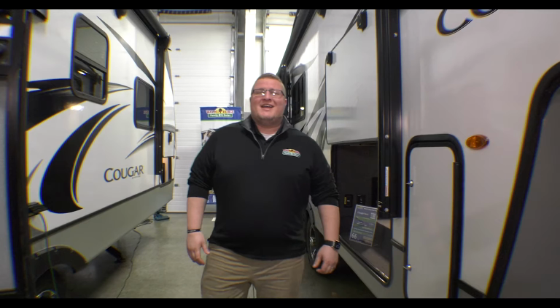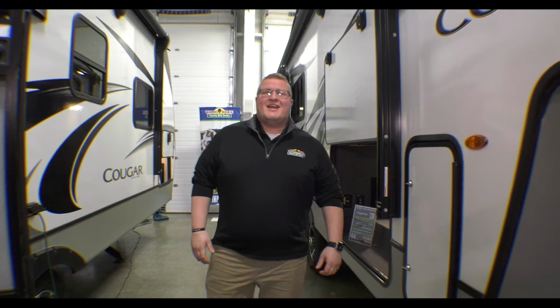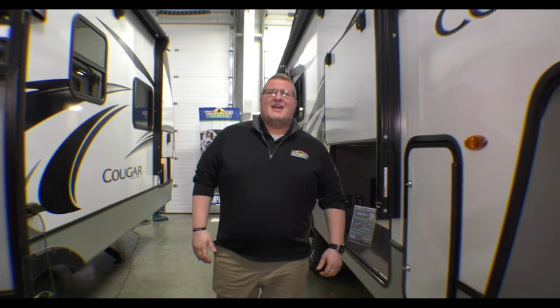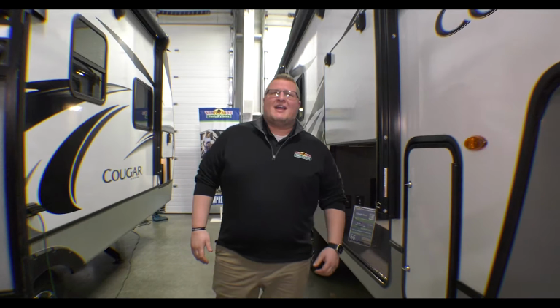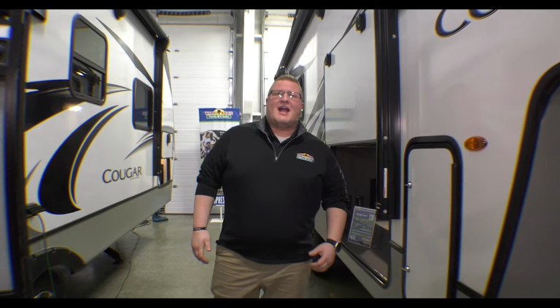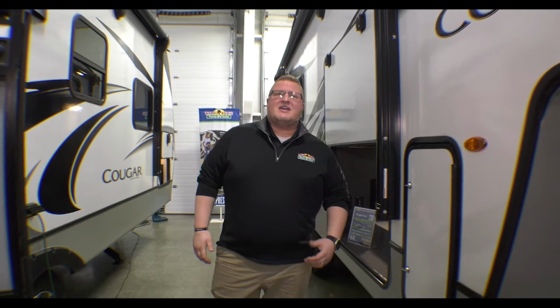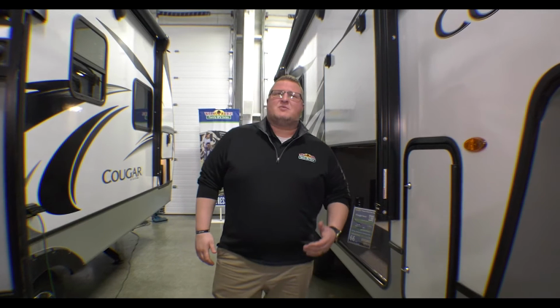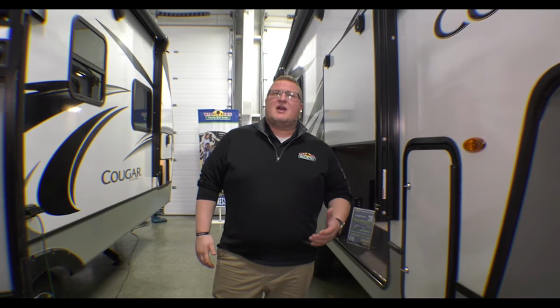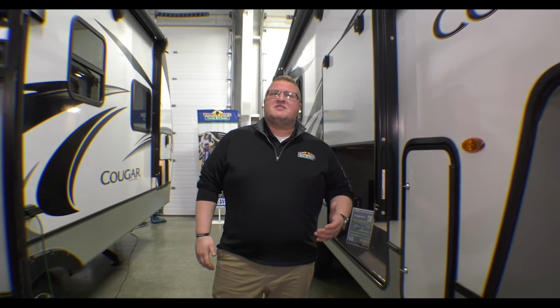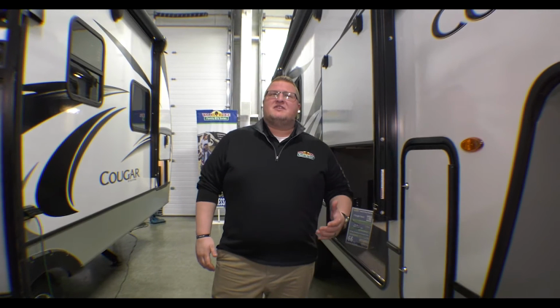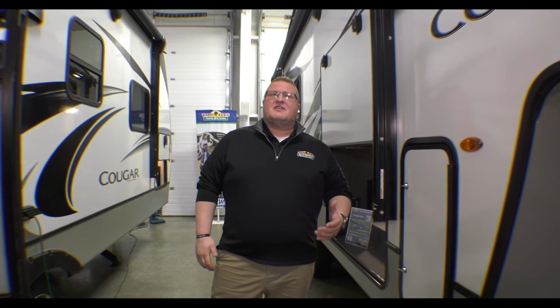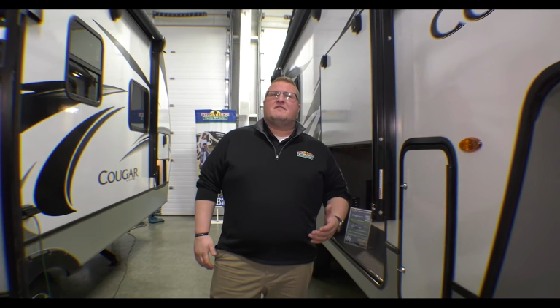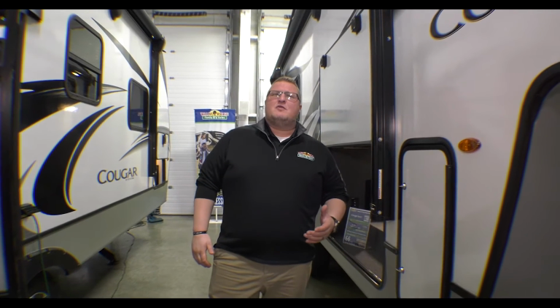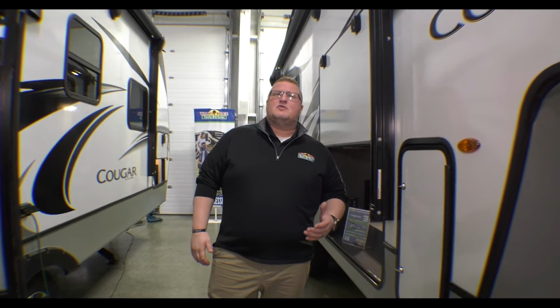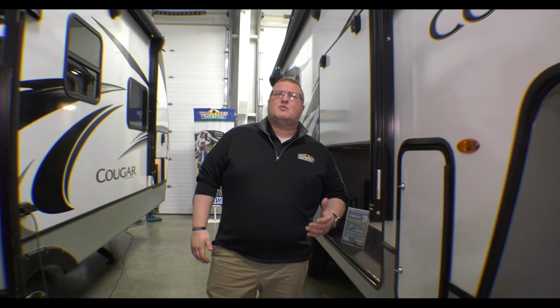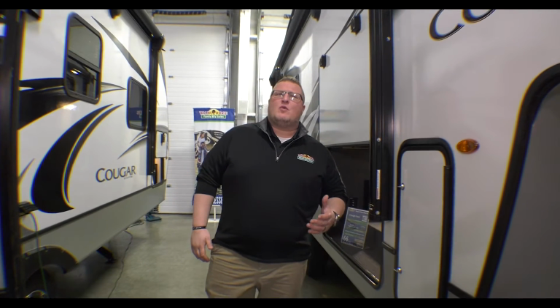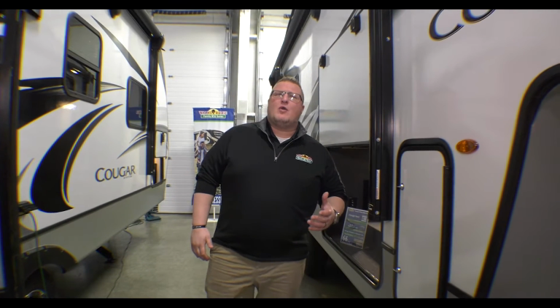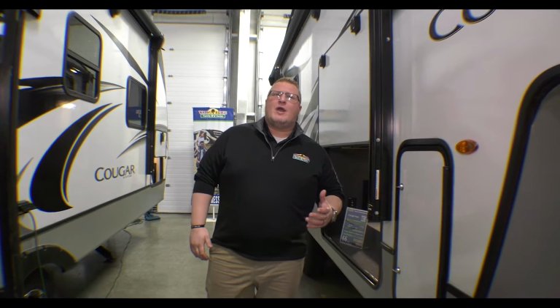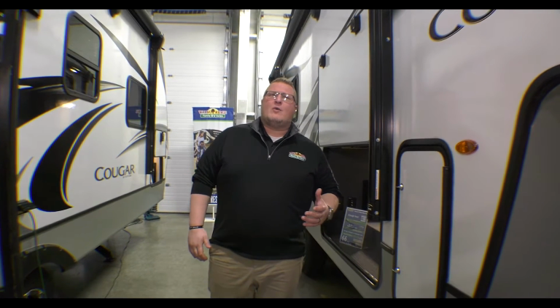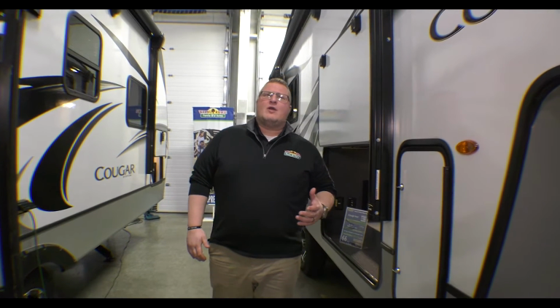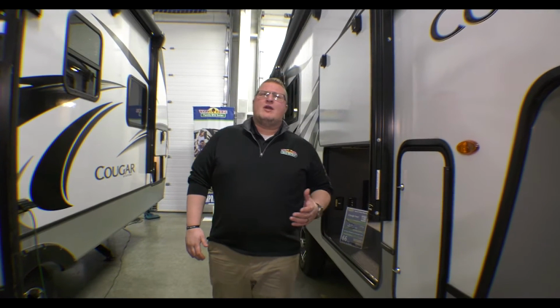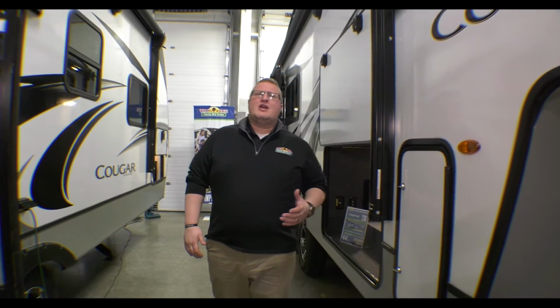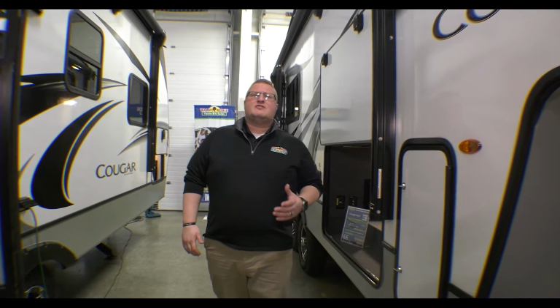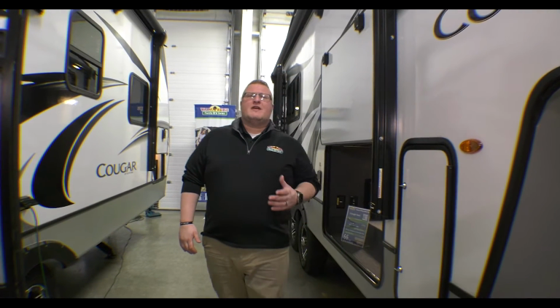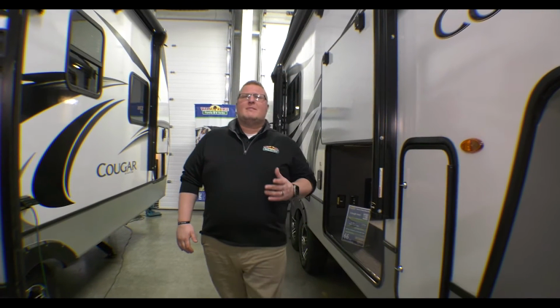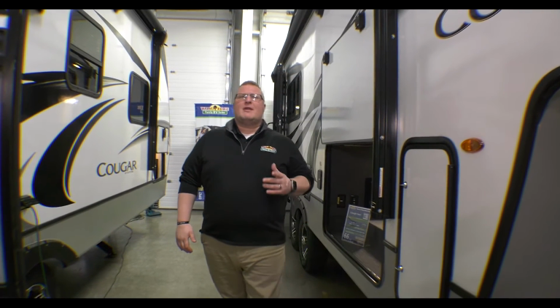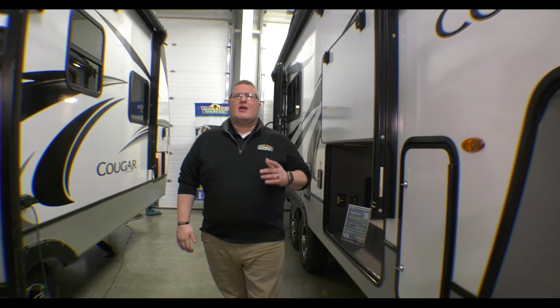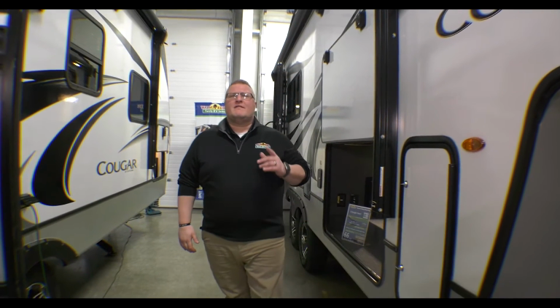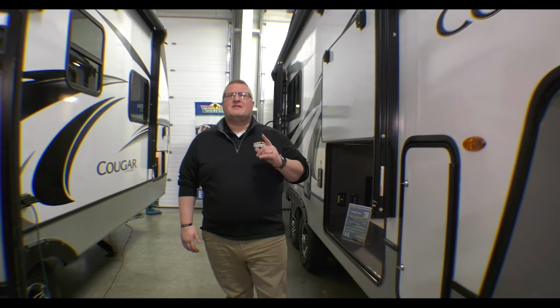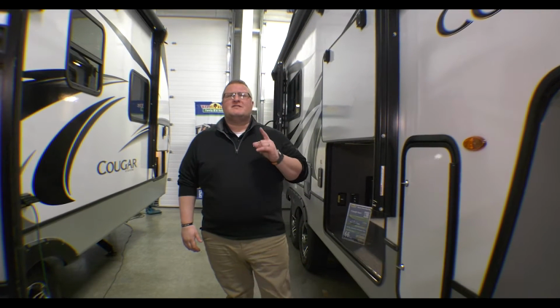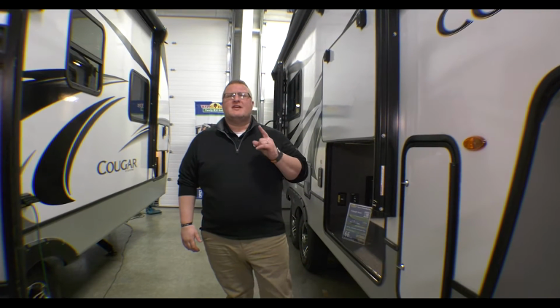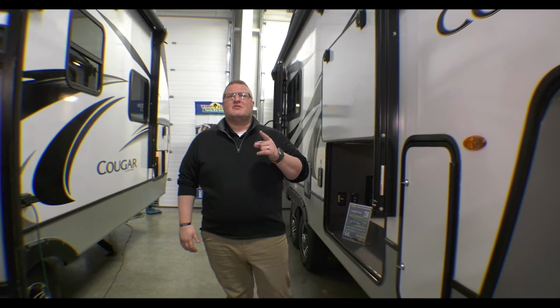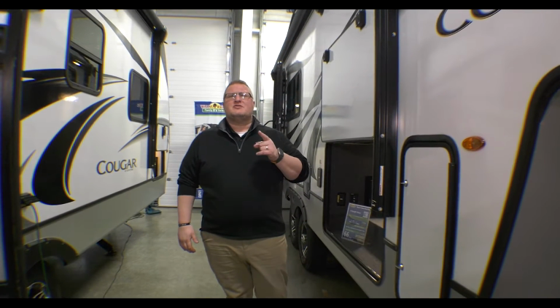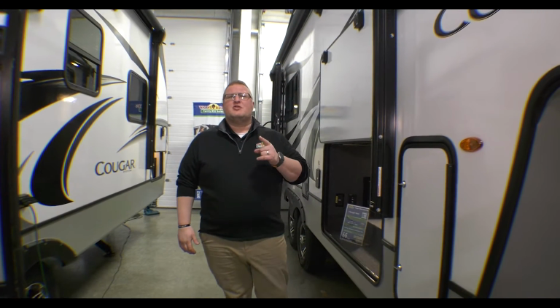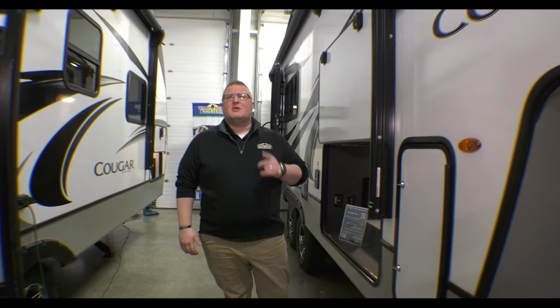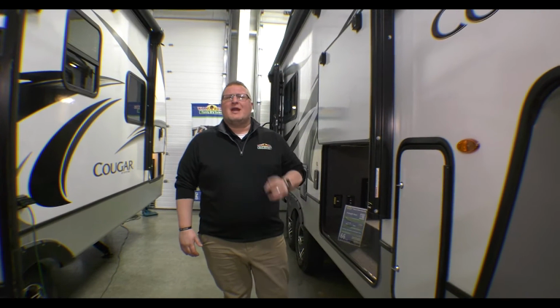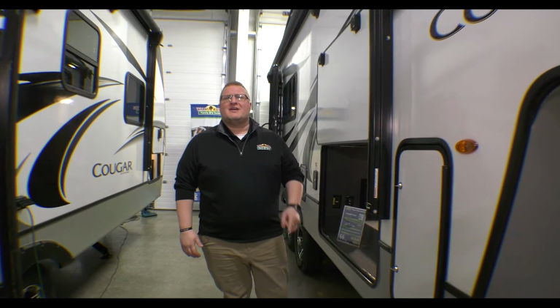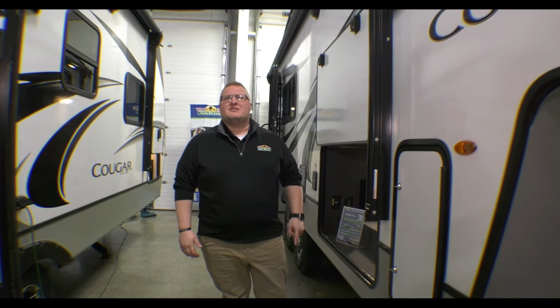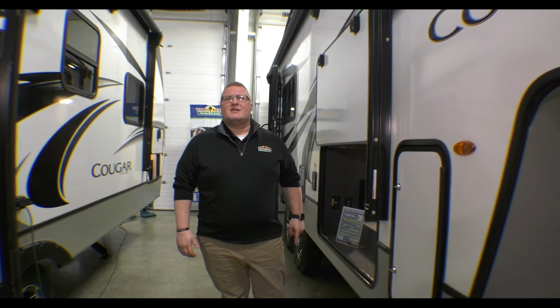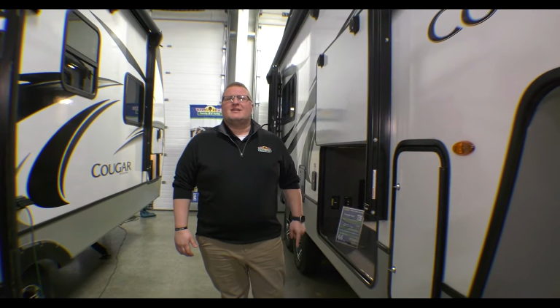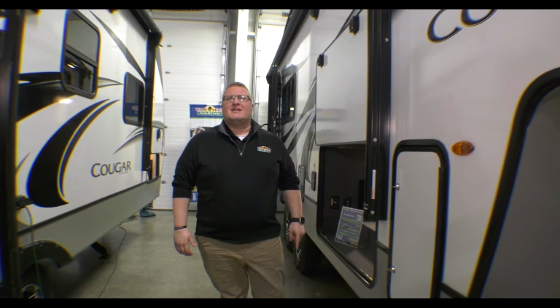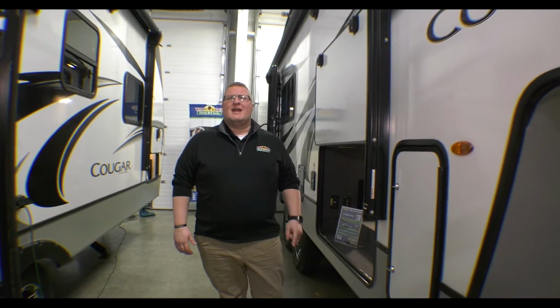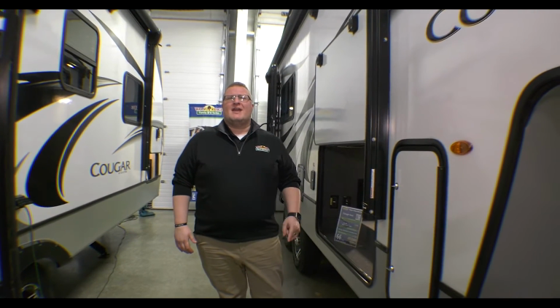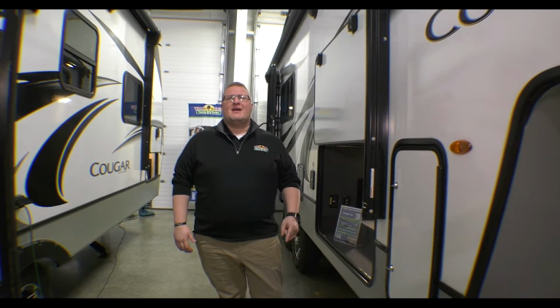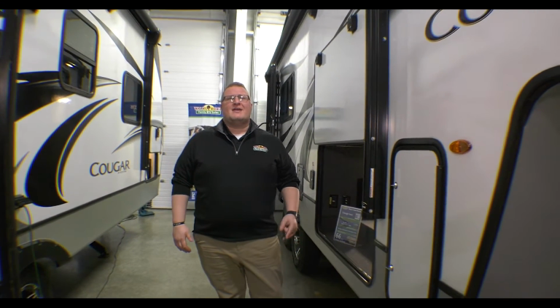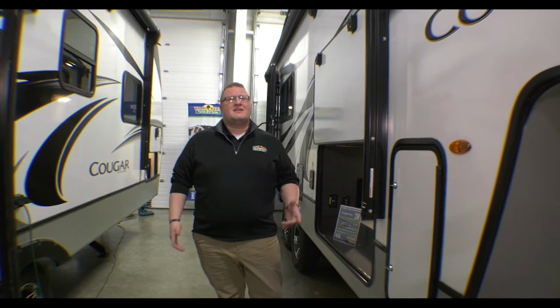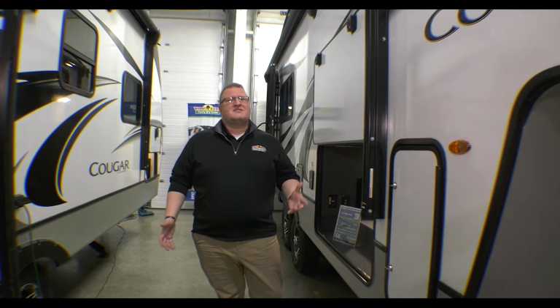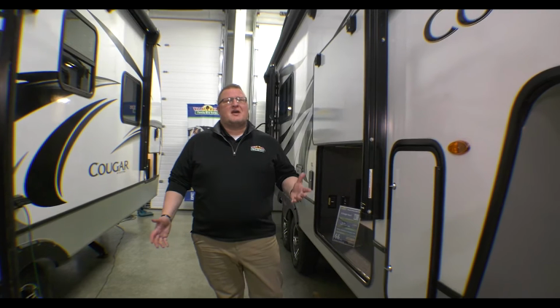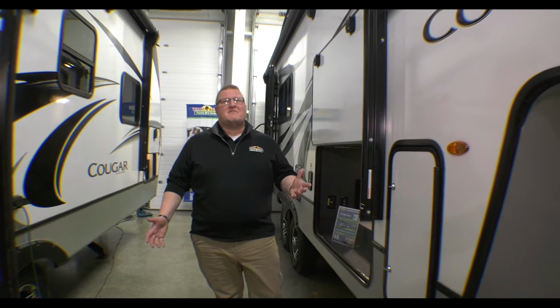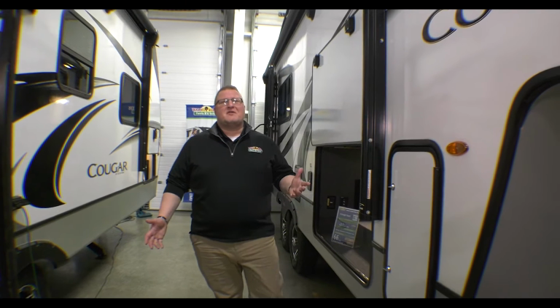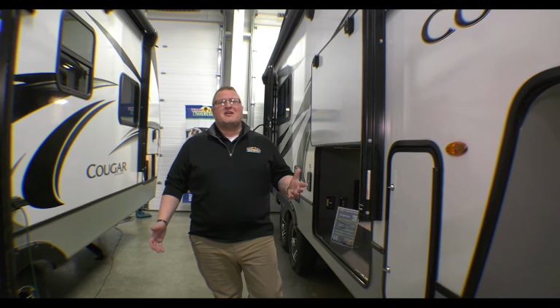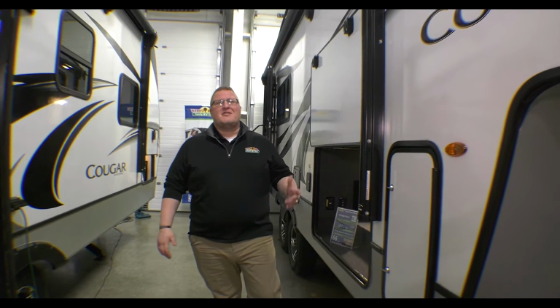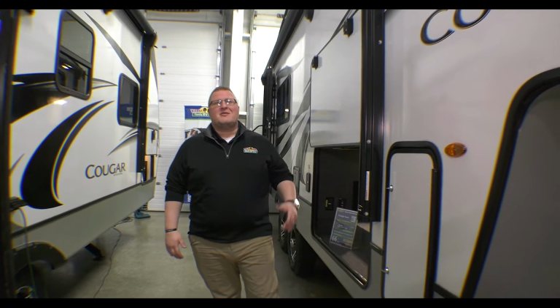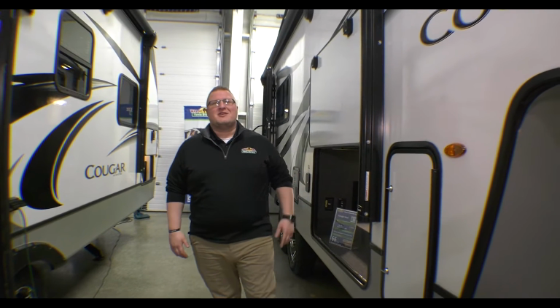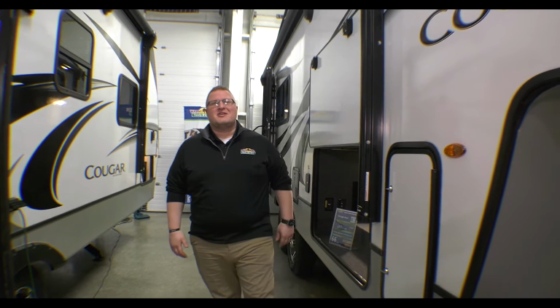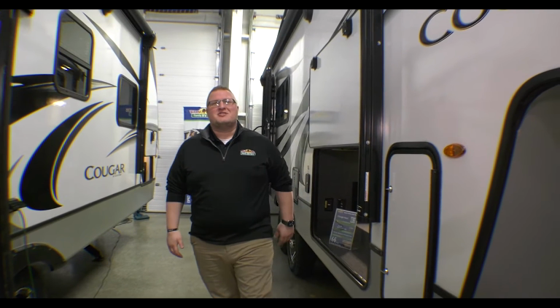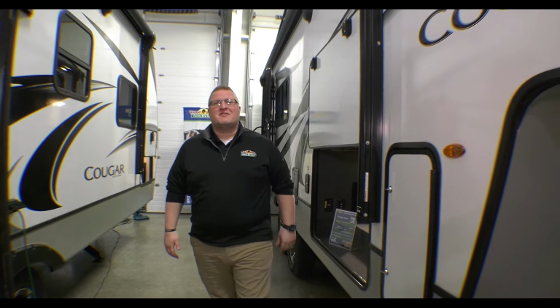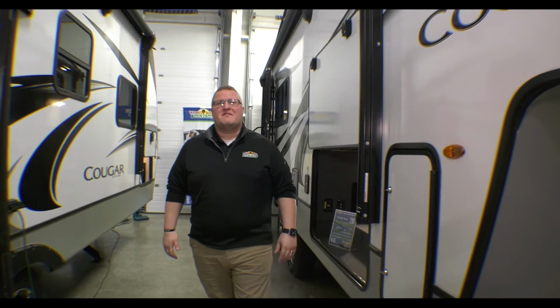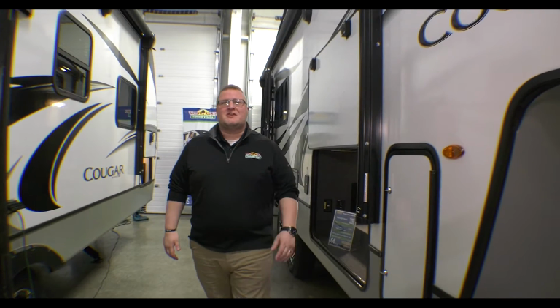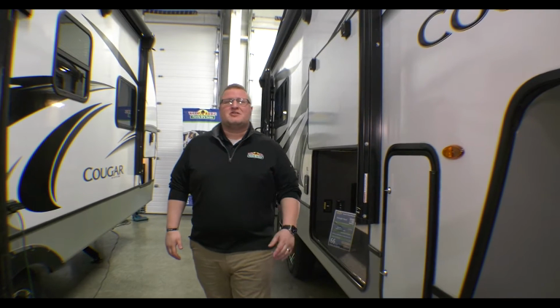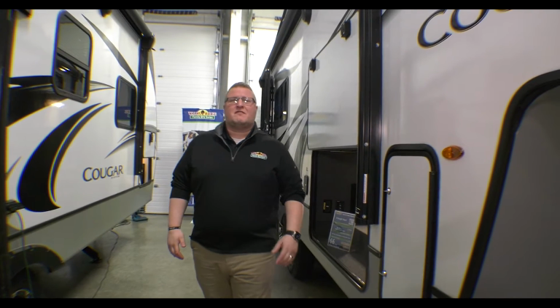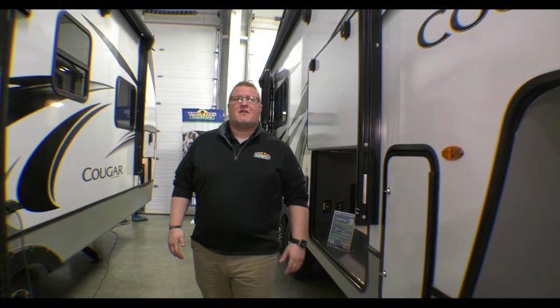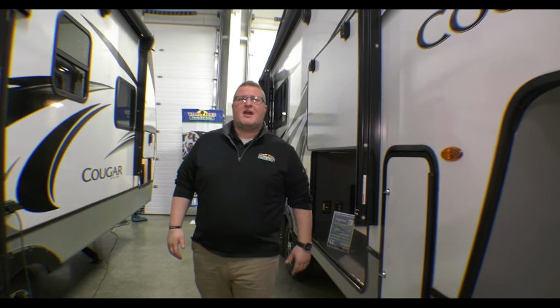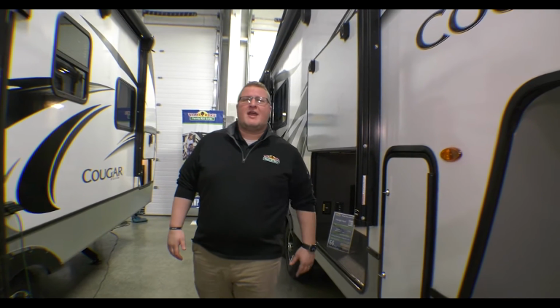Hey guys, Ryan Zikafoos, Walnut Ridge Family RV Sales, Newcastle, Indiana. It's time for another edition of Feature Friday.